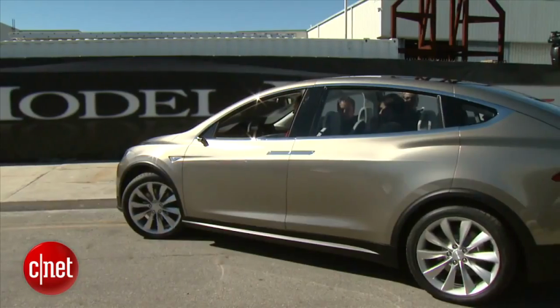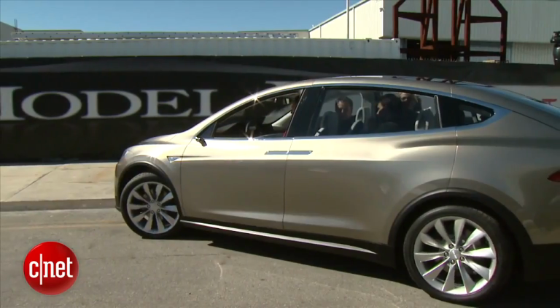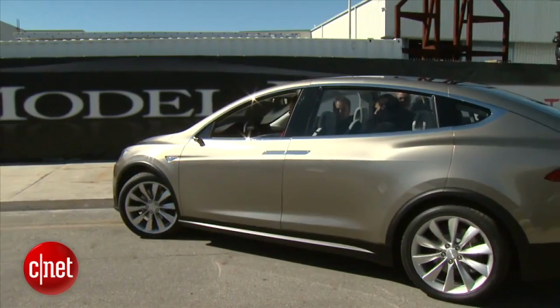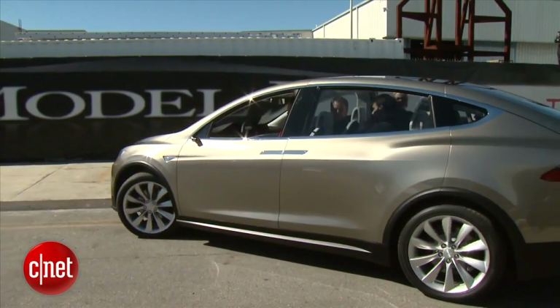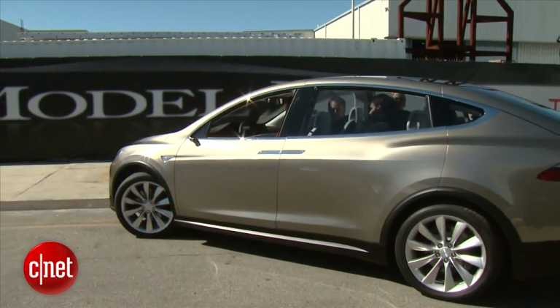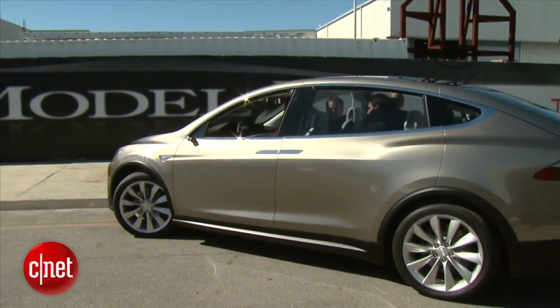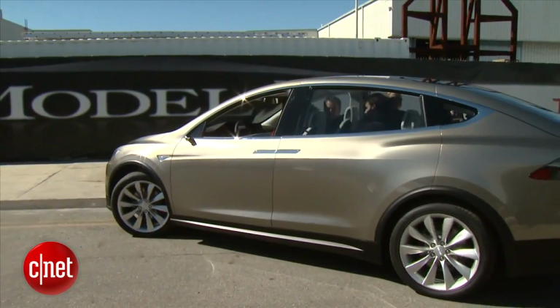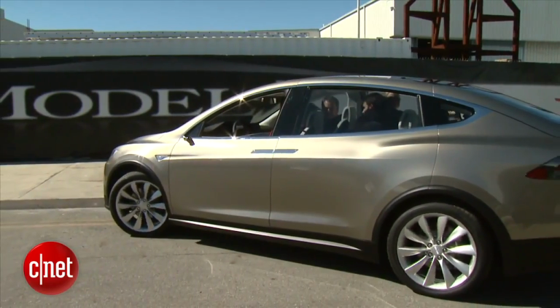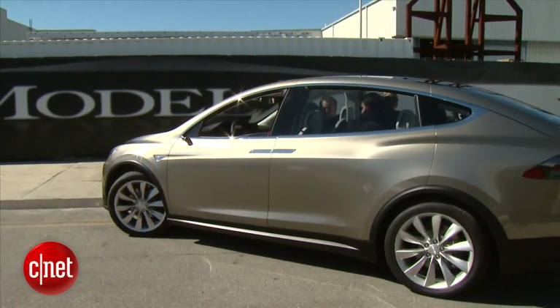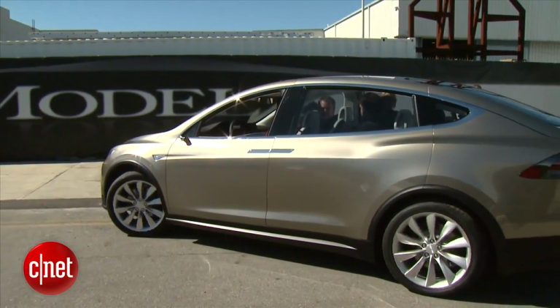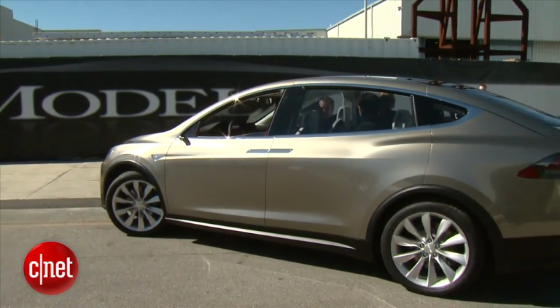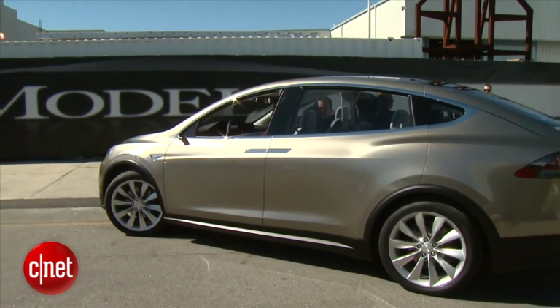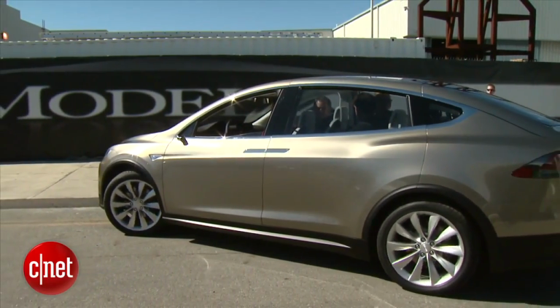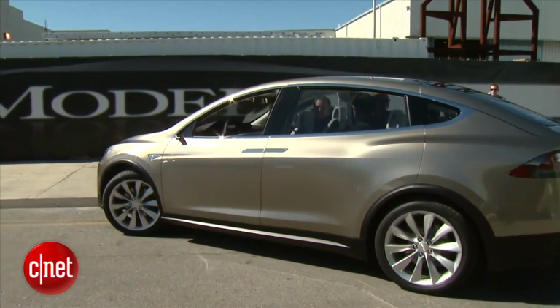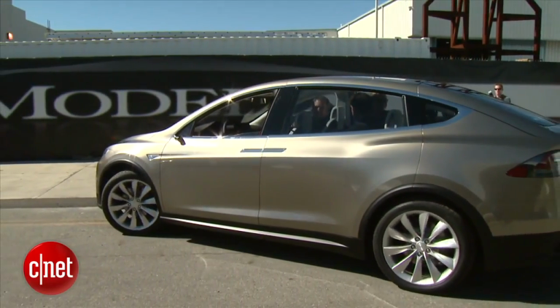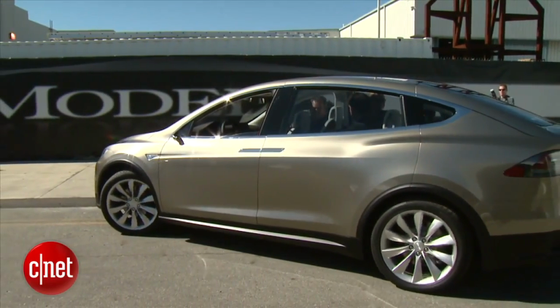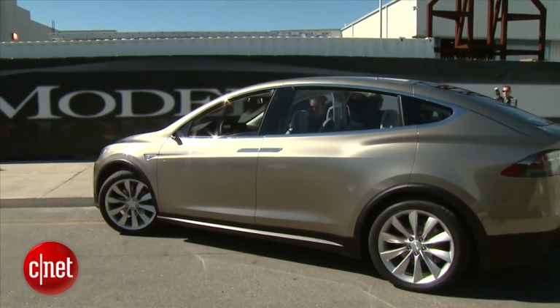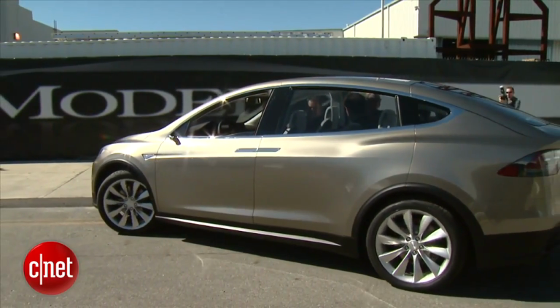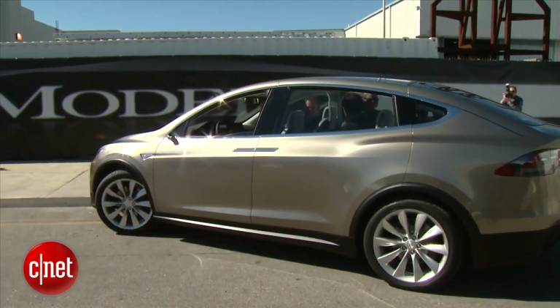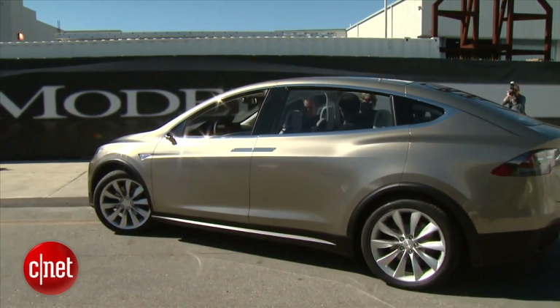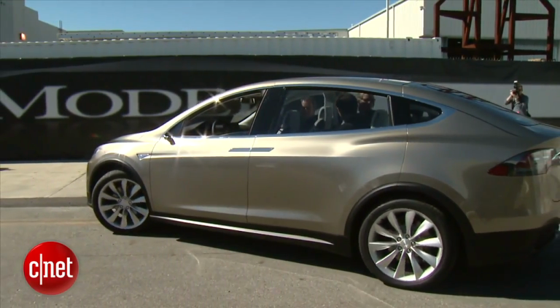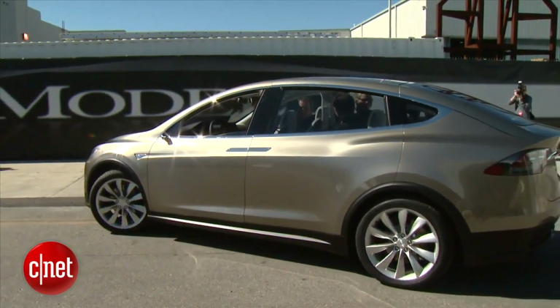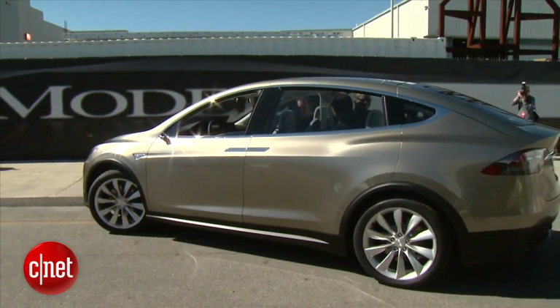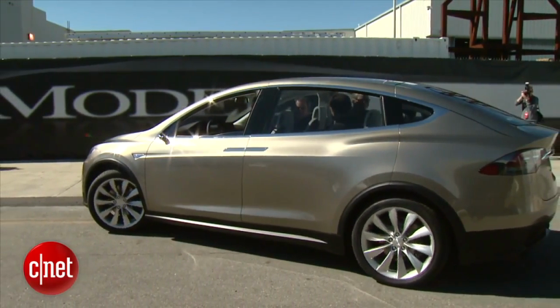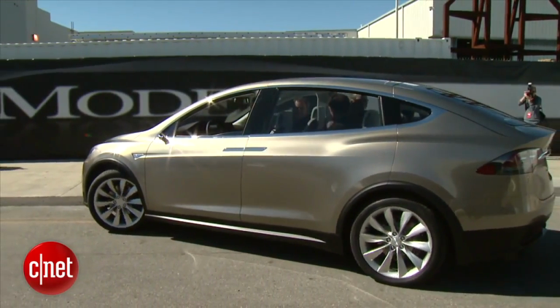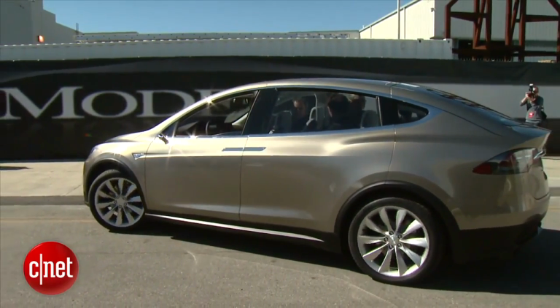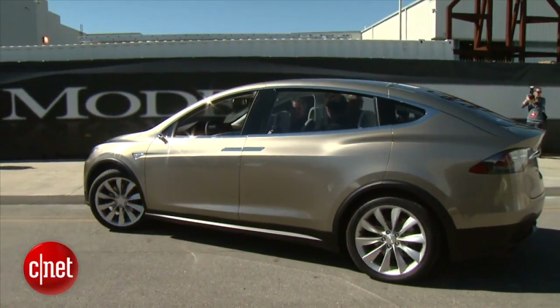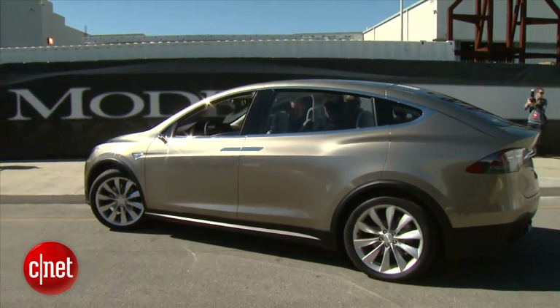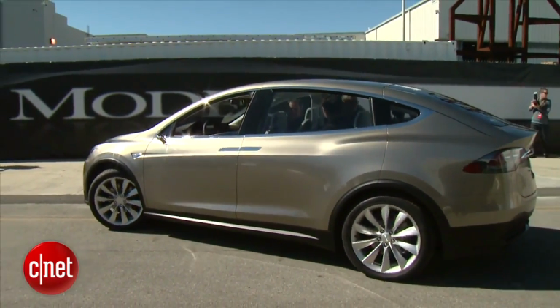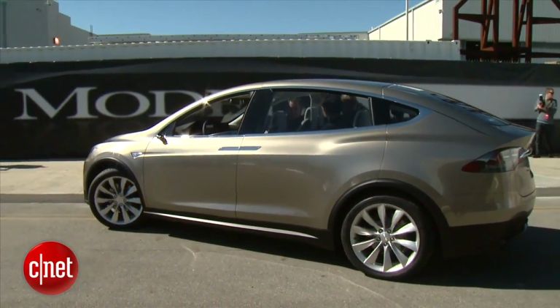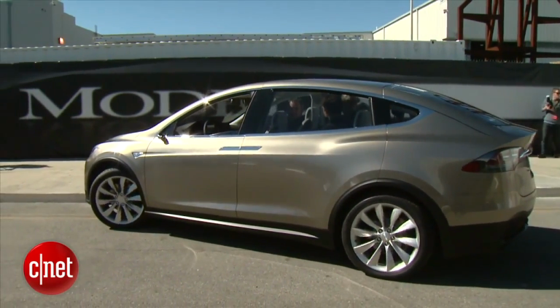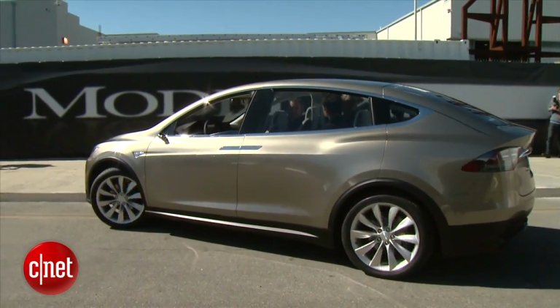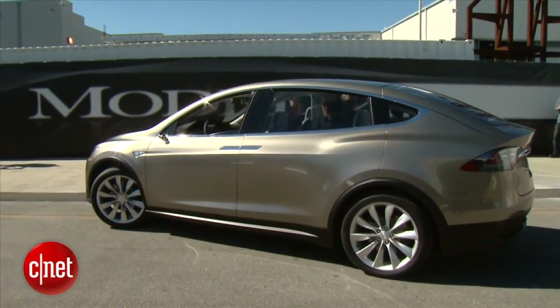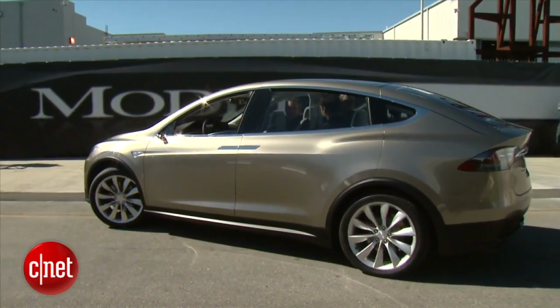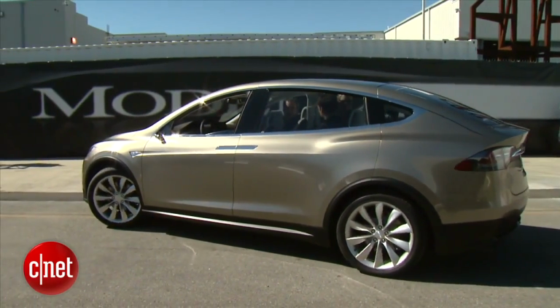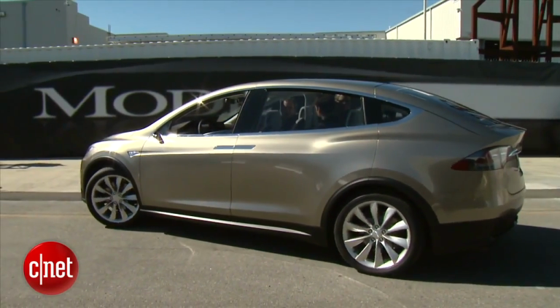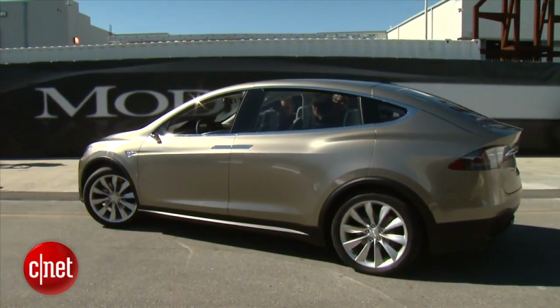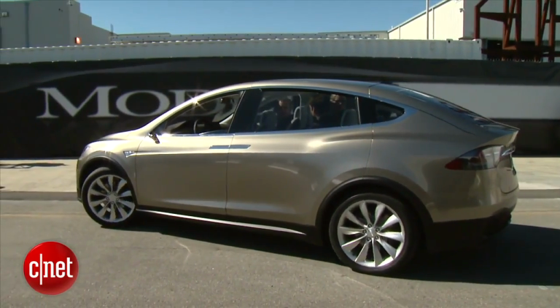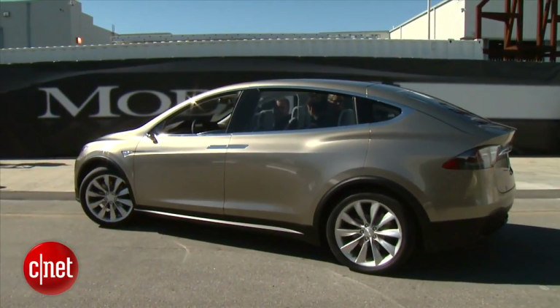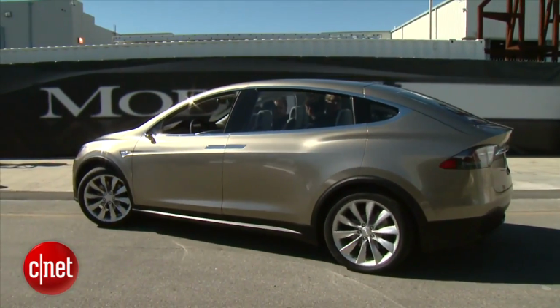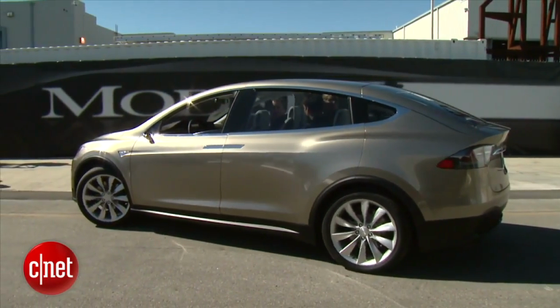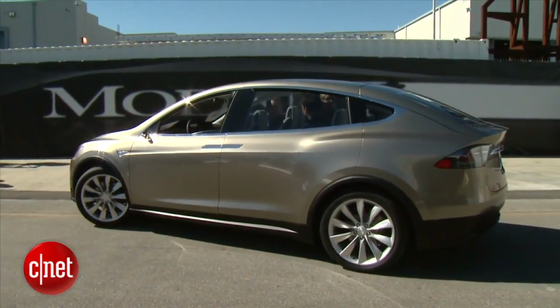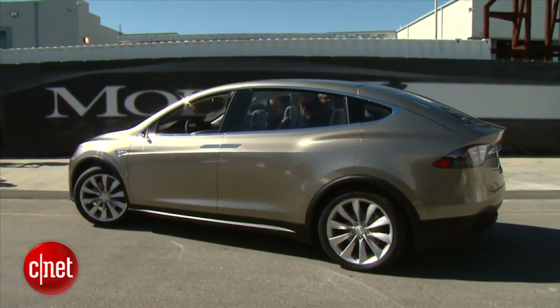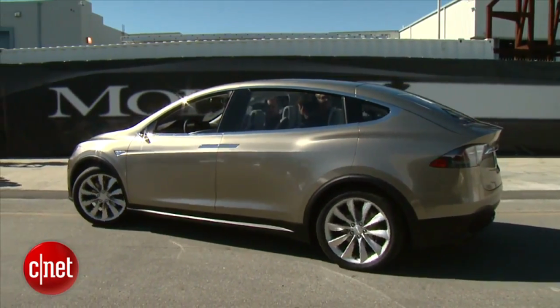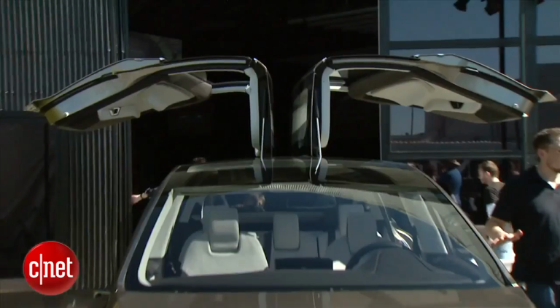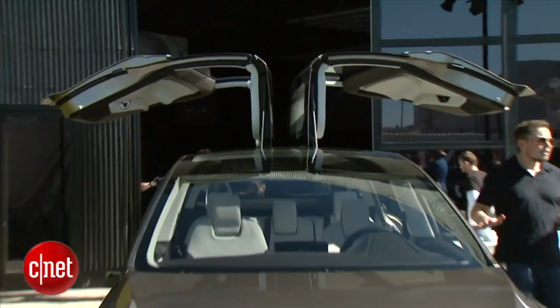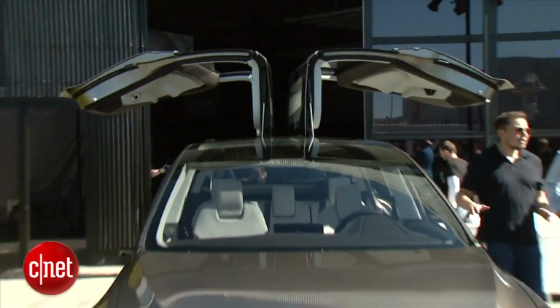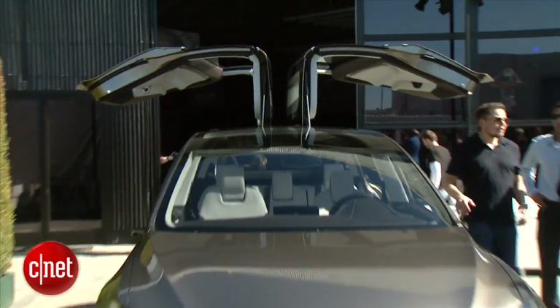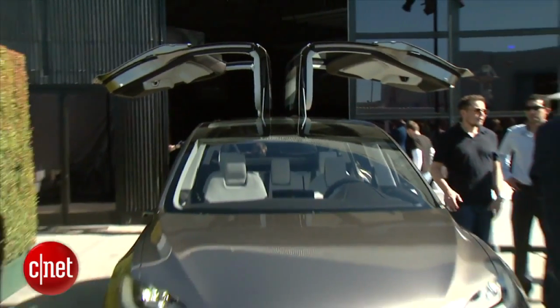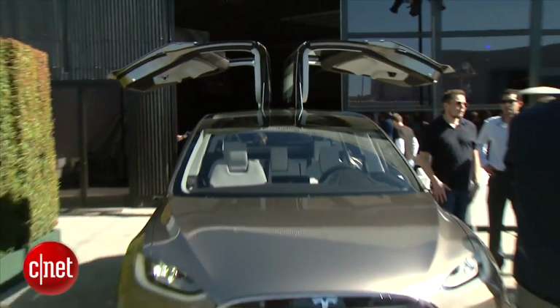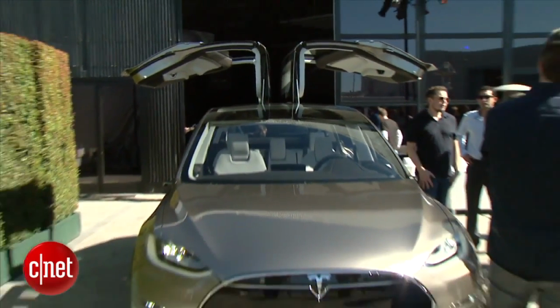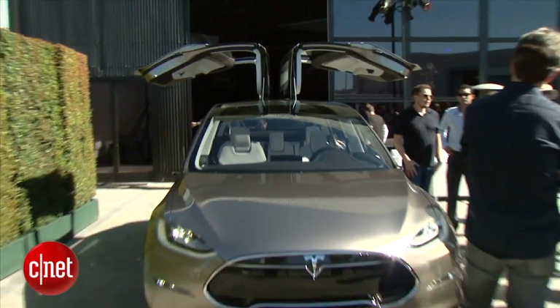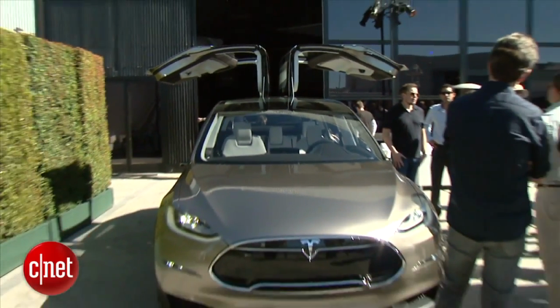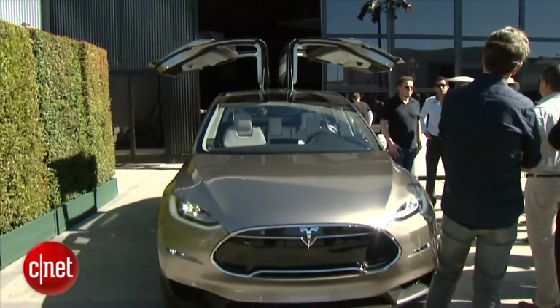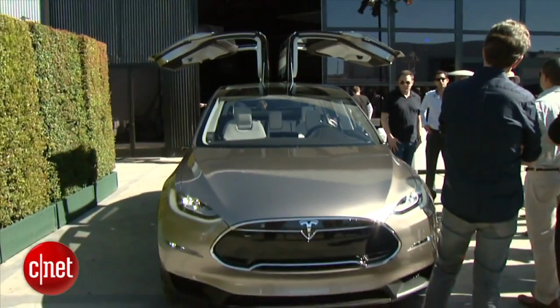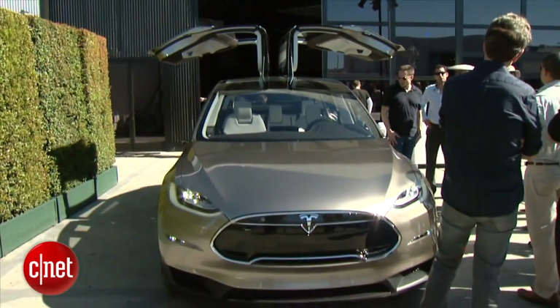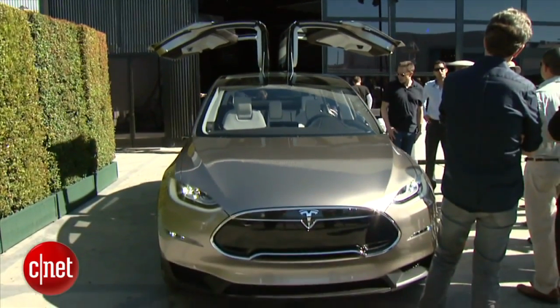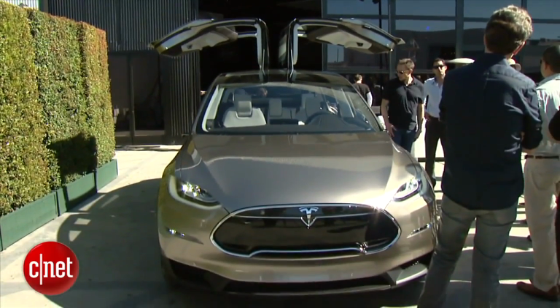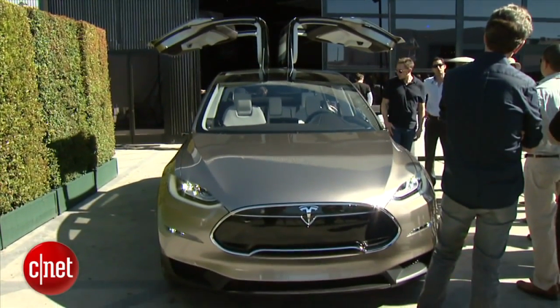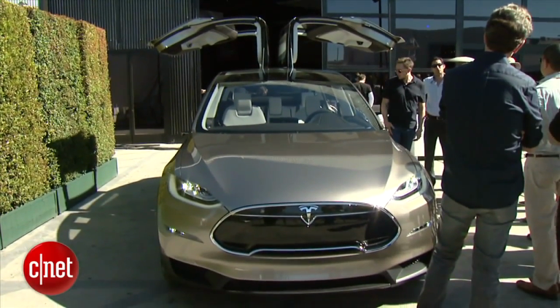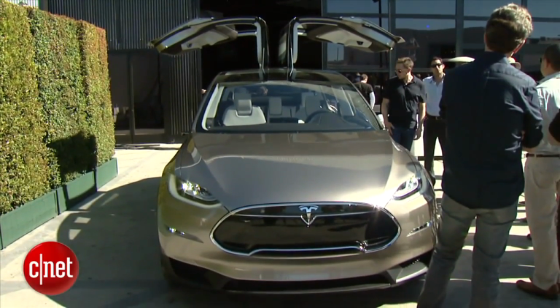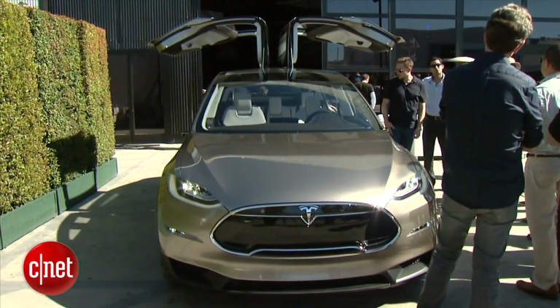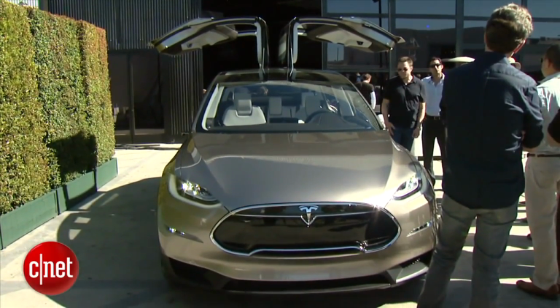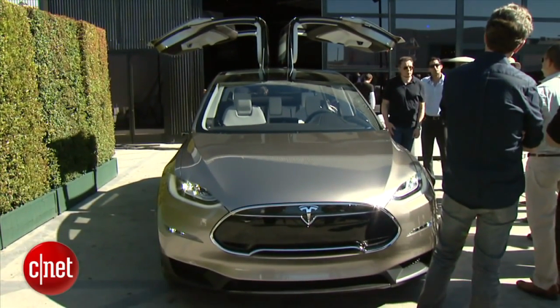Of course, the first two things you notice about the Model X are: oh, it's an SUV. And, oh my God, it's going to fly away.